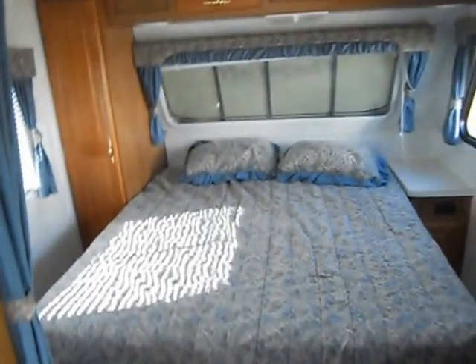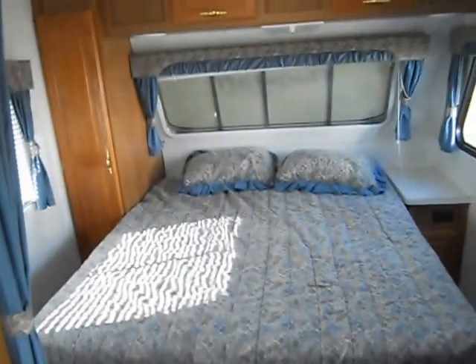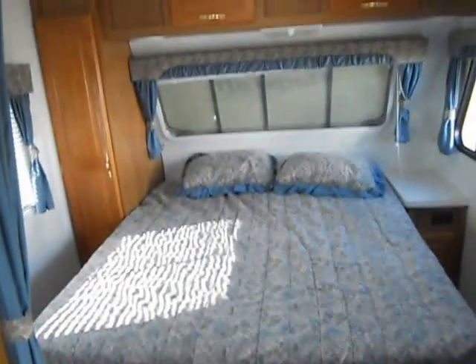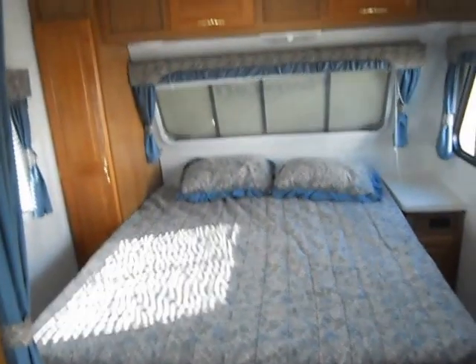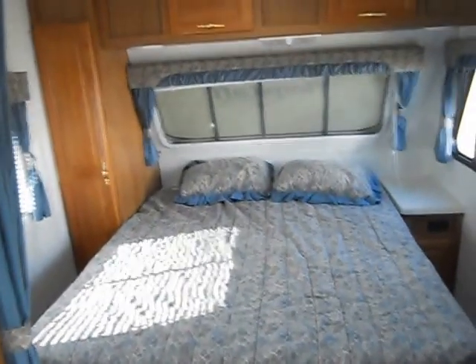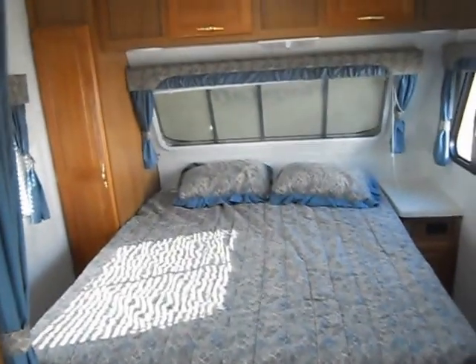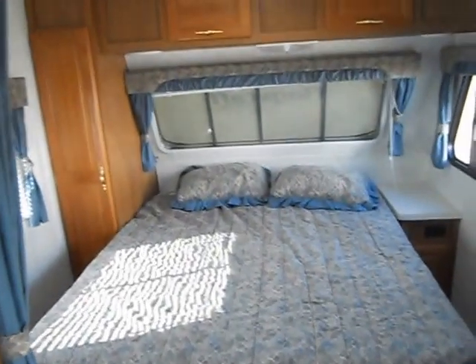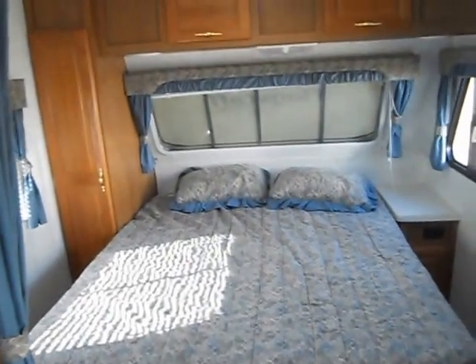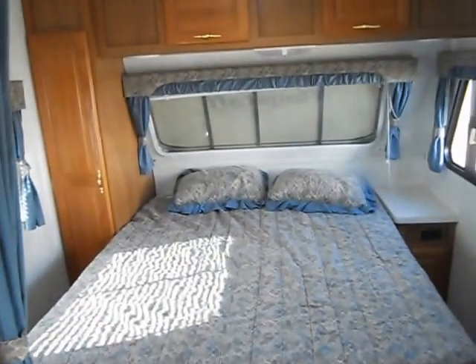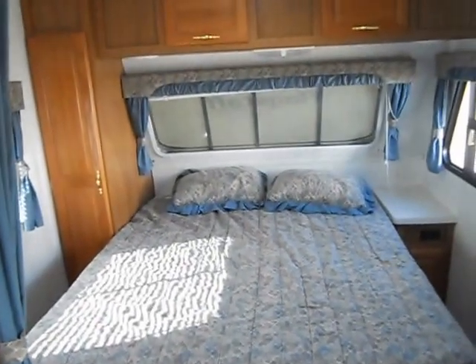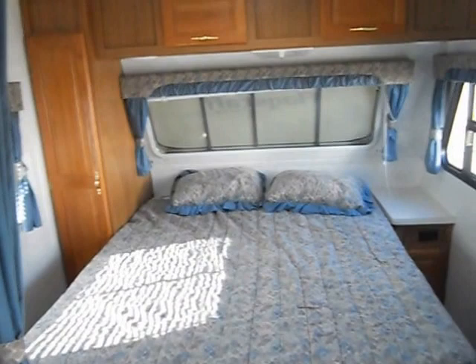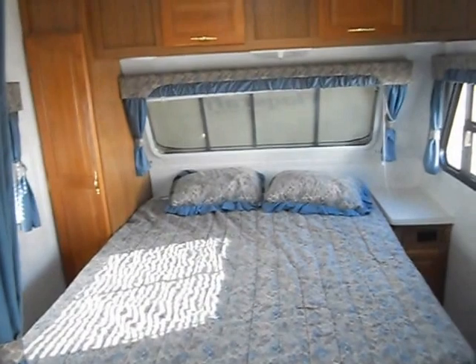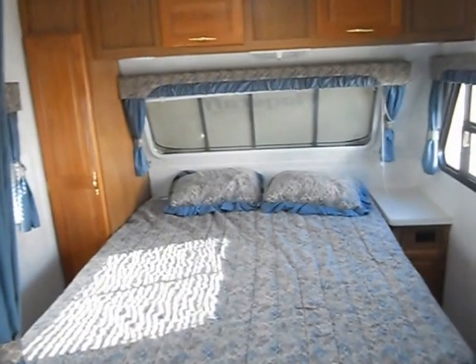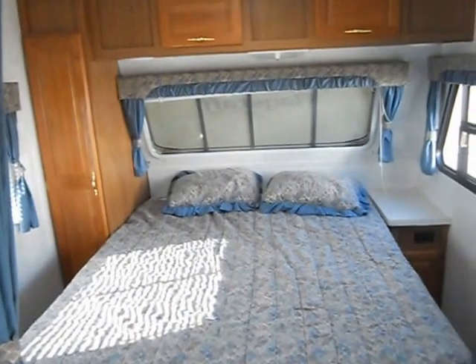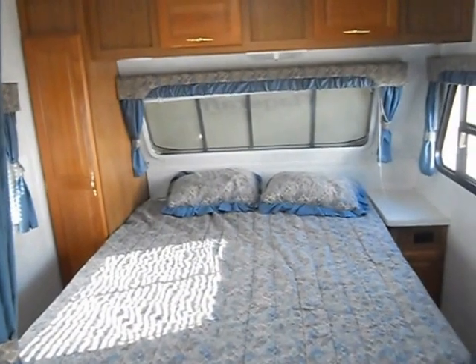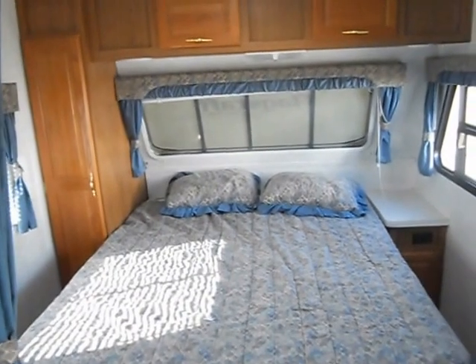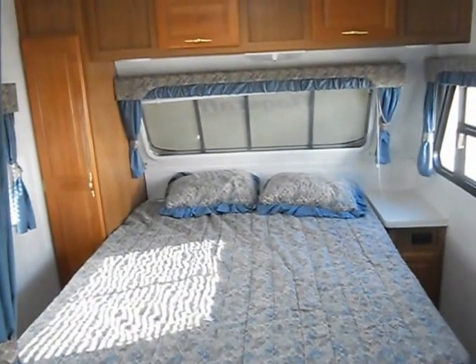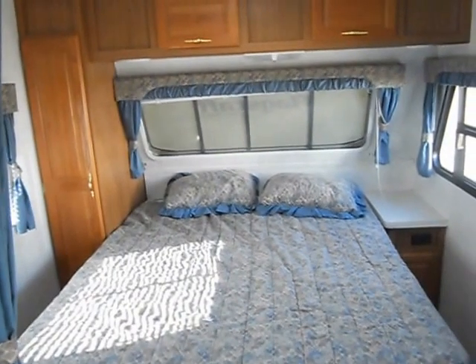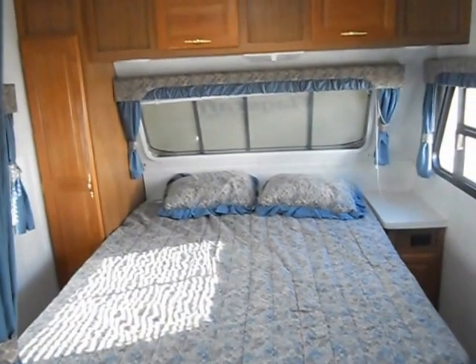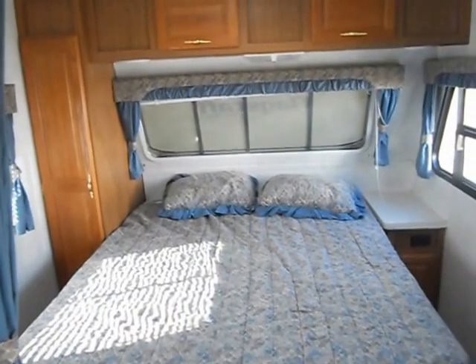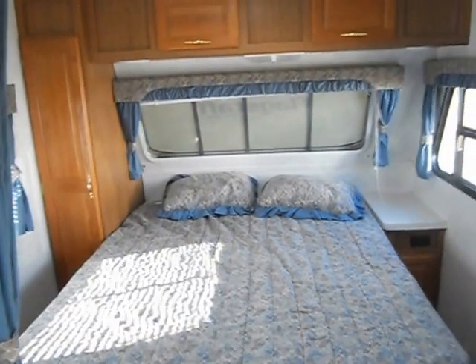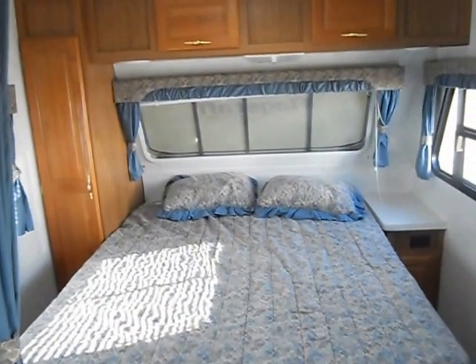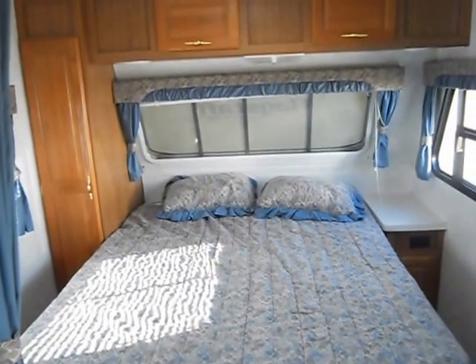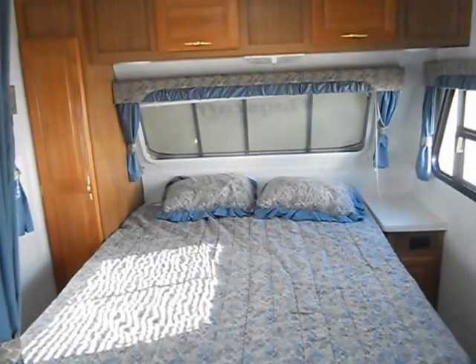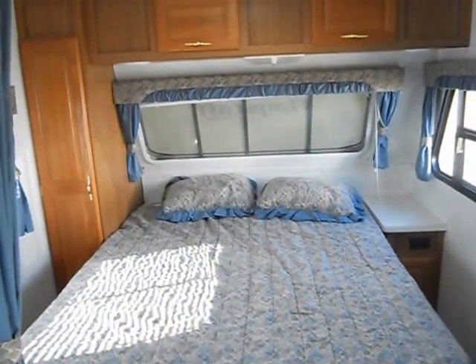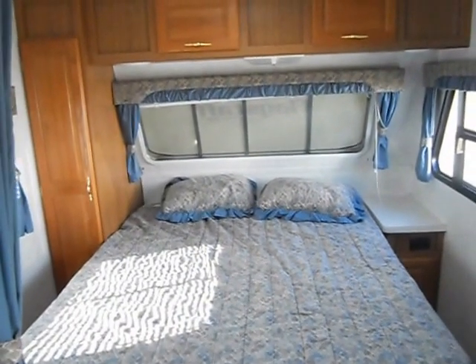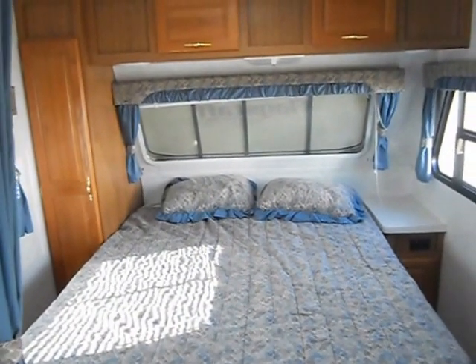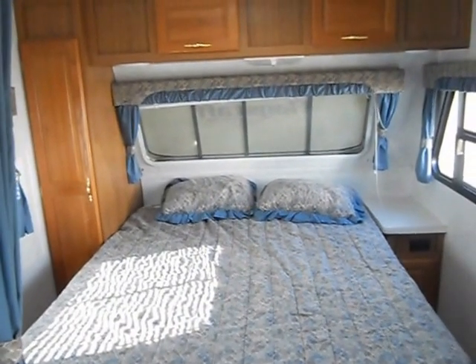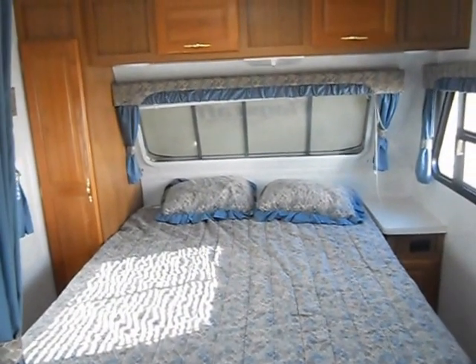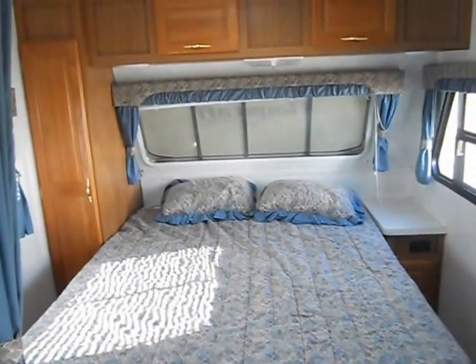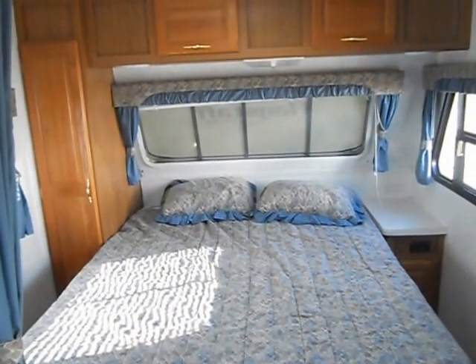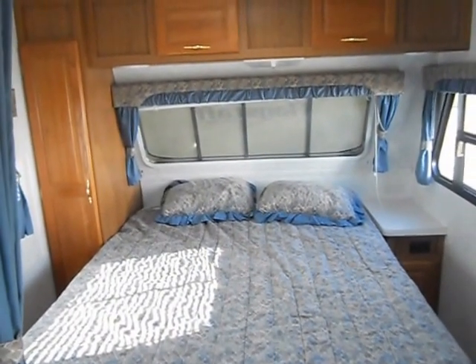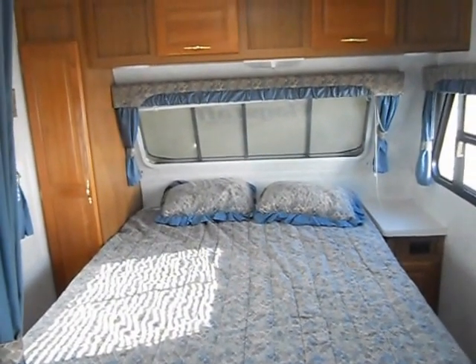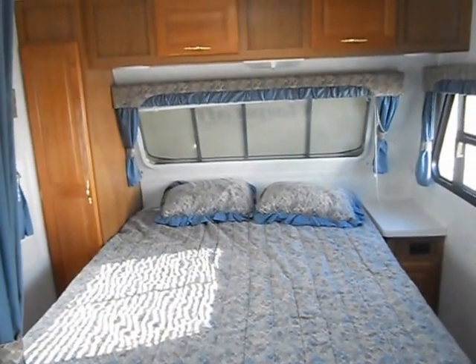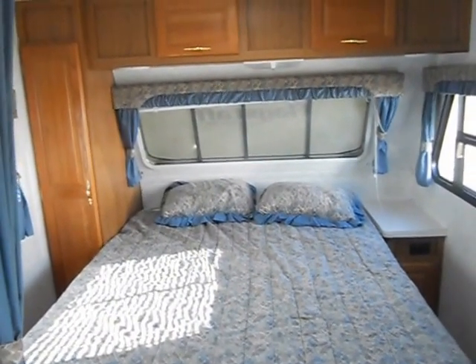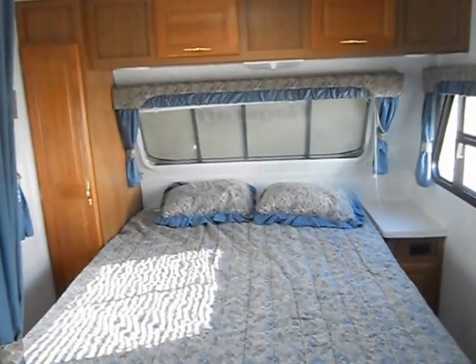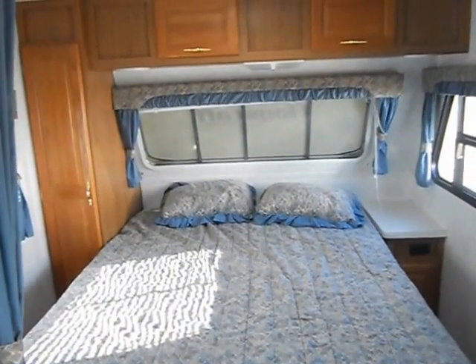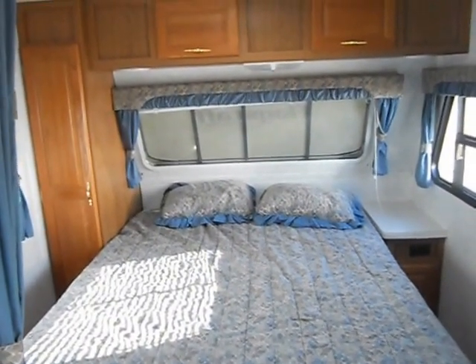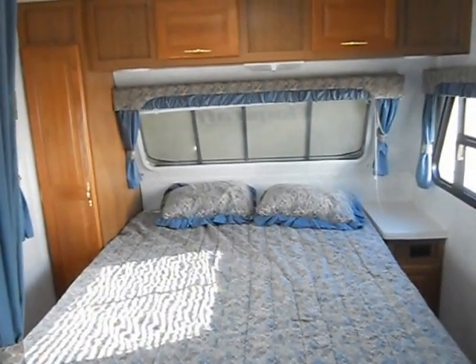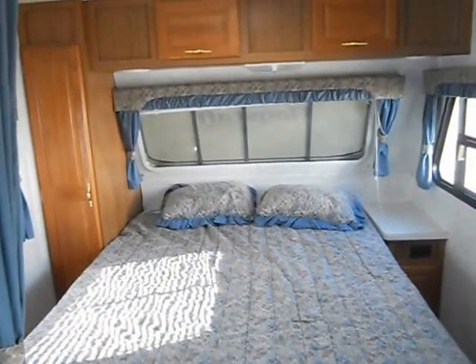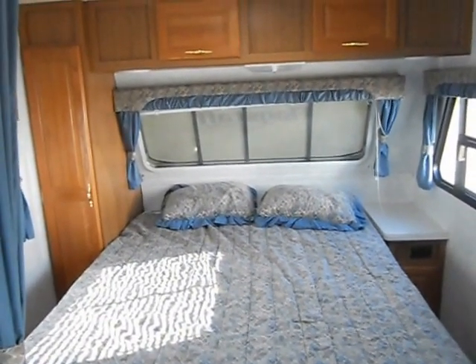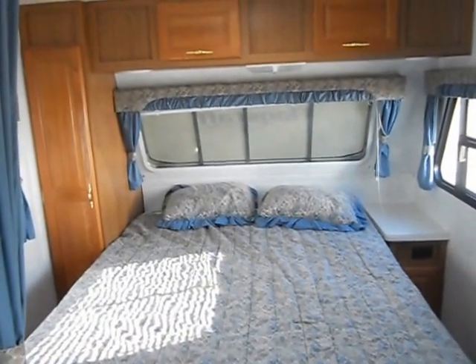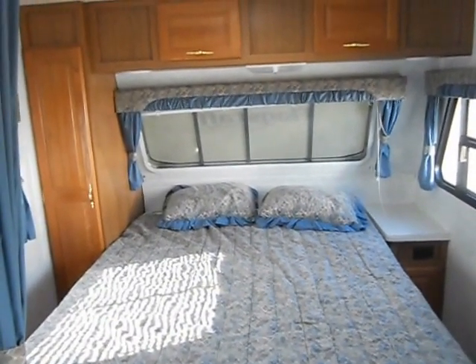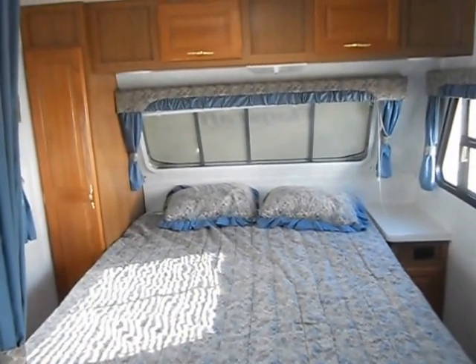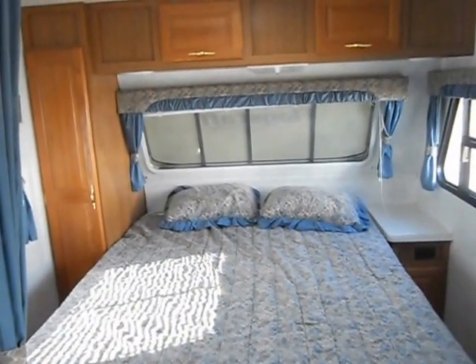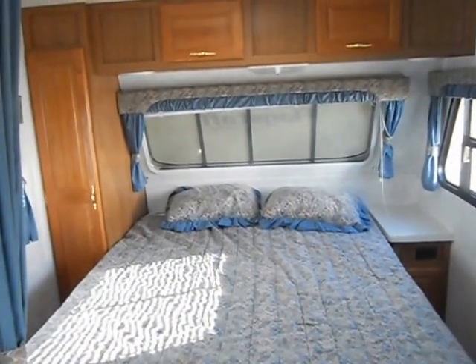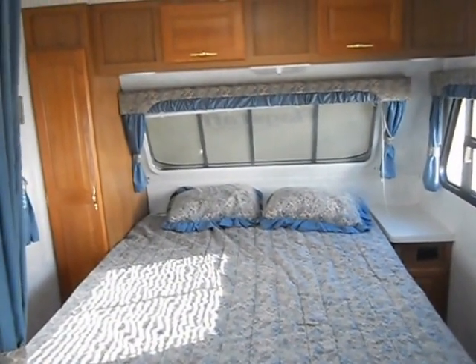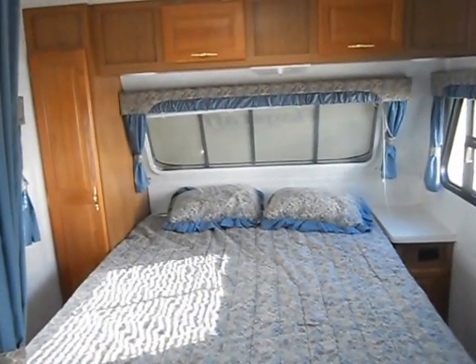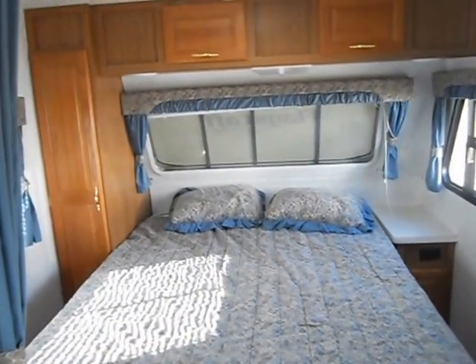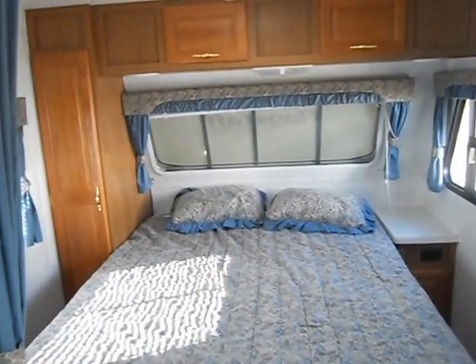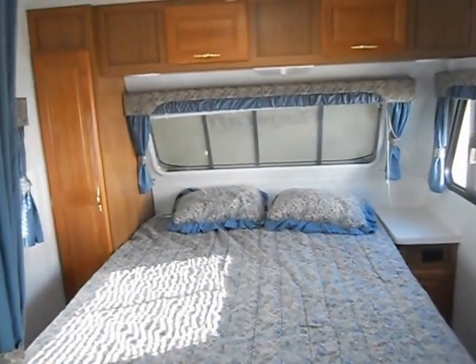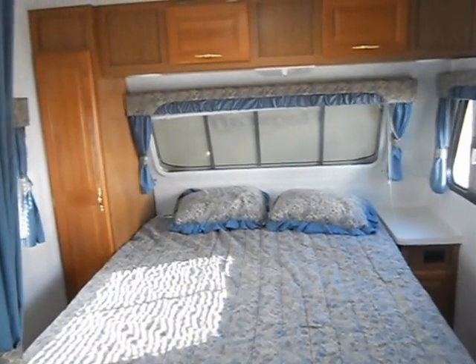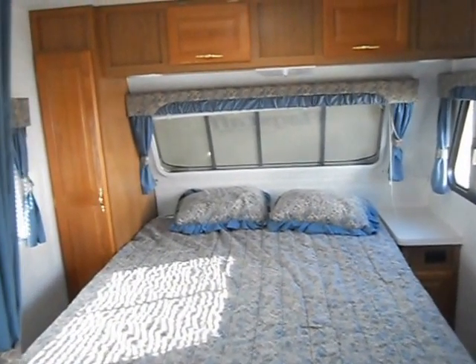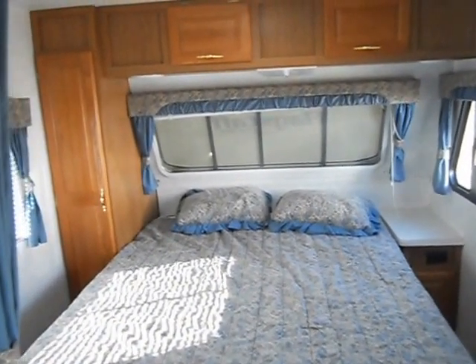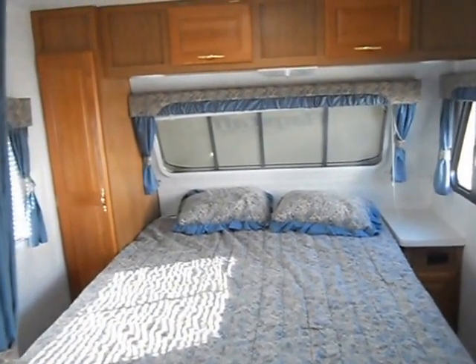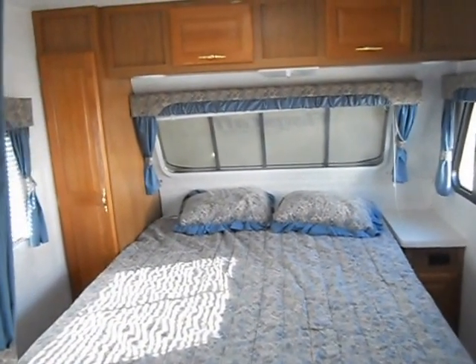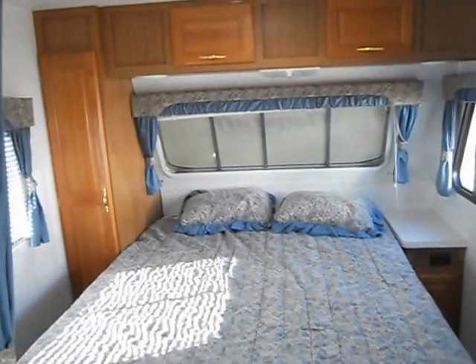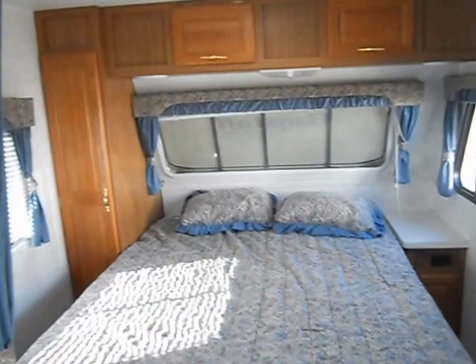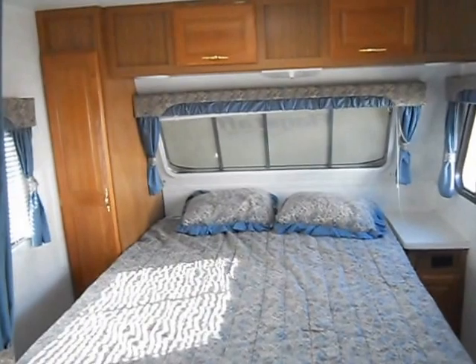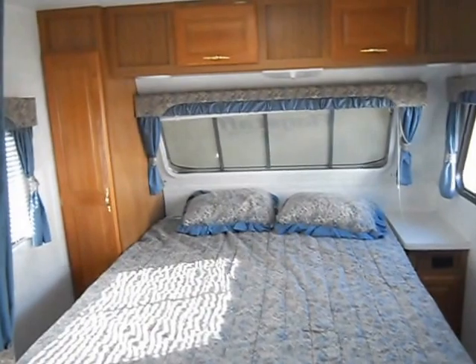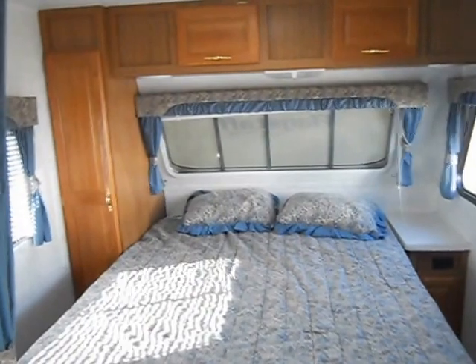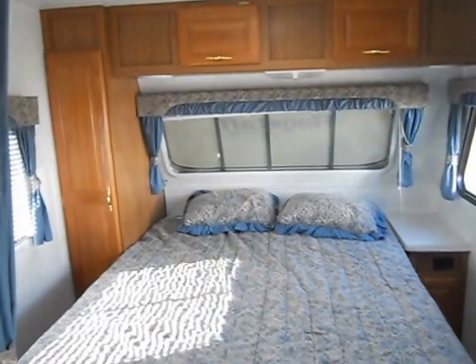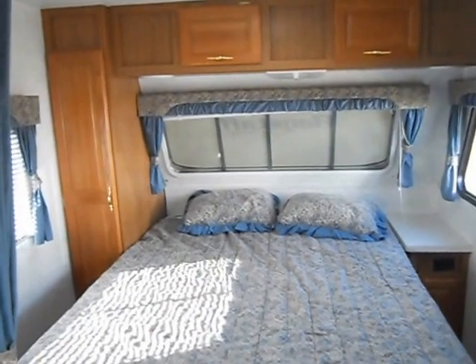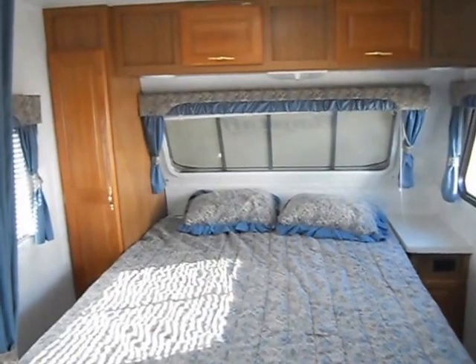In front of the camper is your bedroom. The bedroom has the queen walk-around bed, nightstand, reading lights, upper cabinets, and the side cabinet.